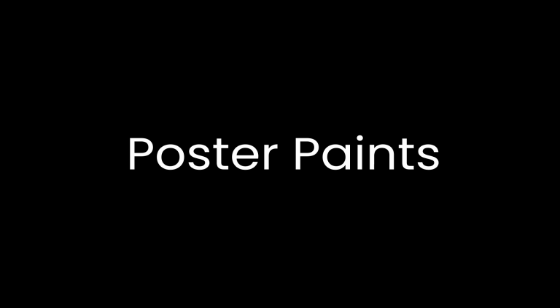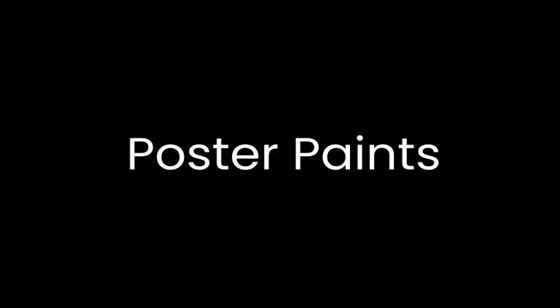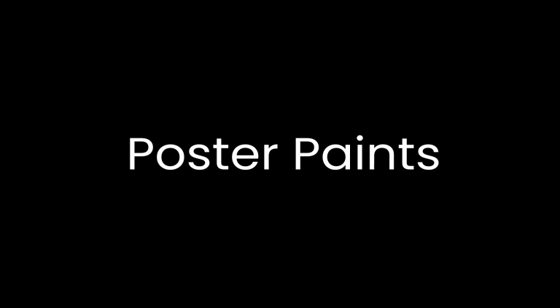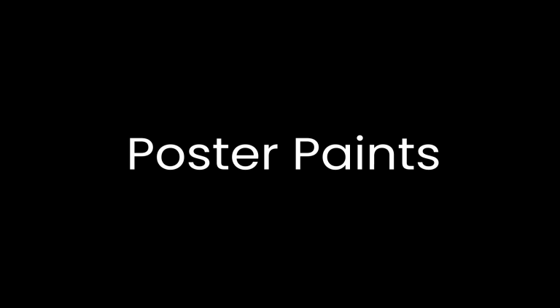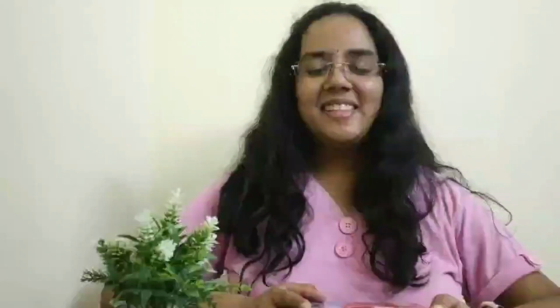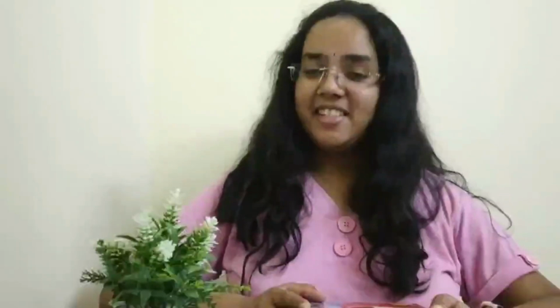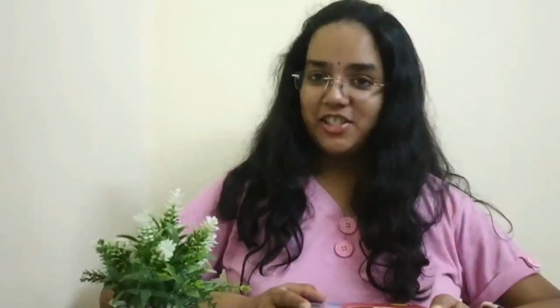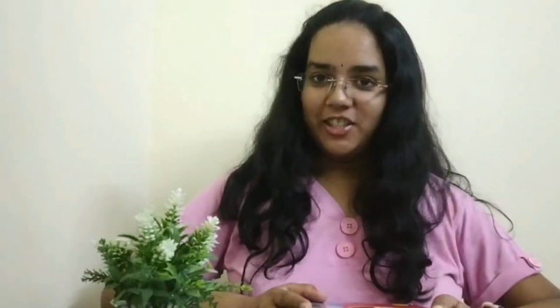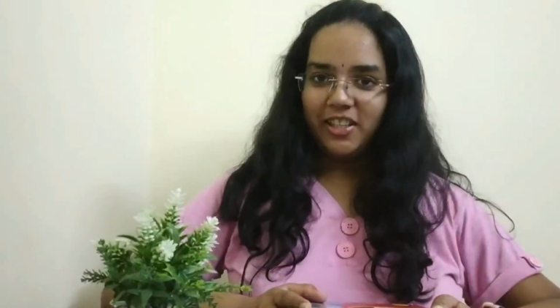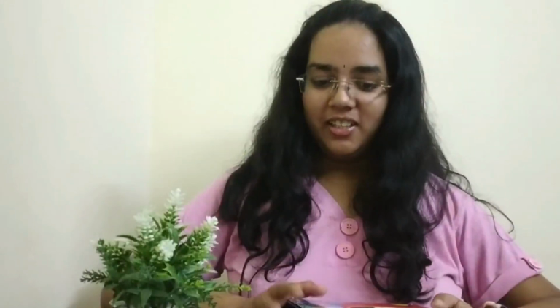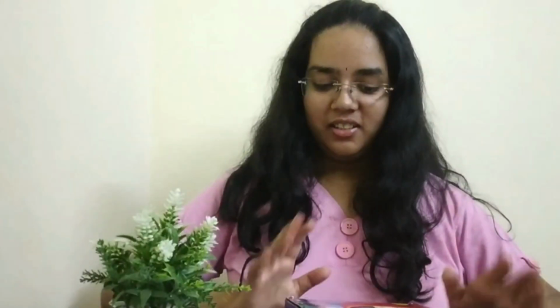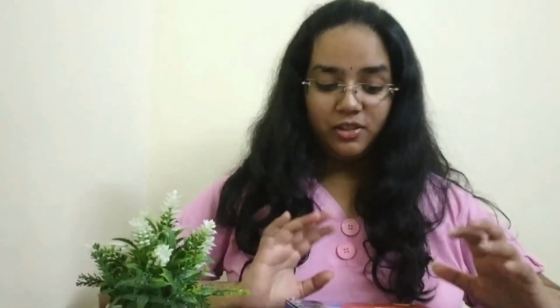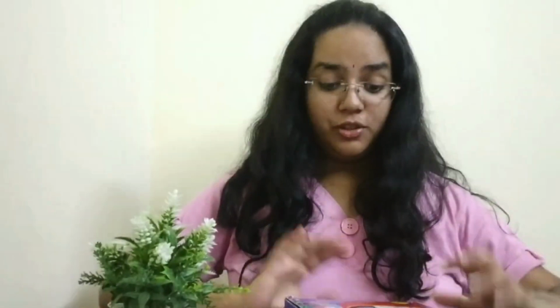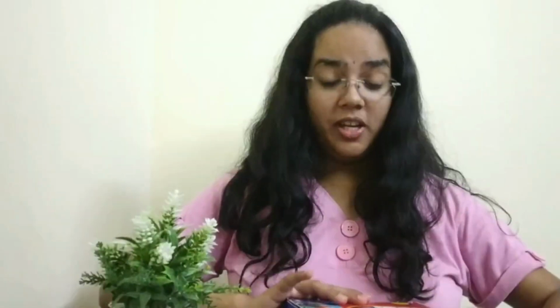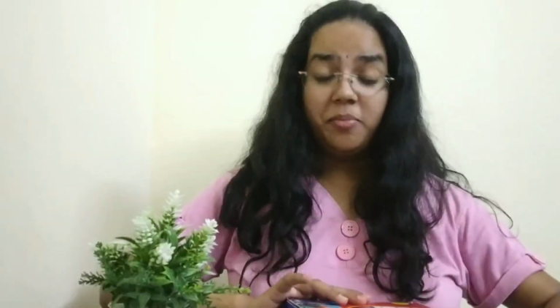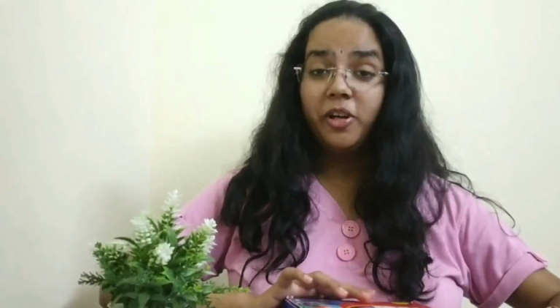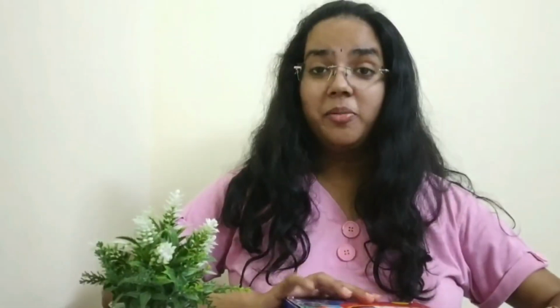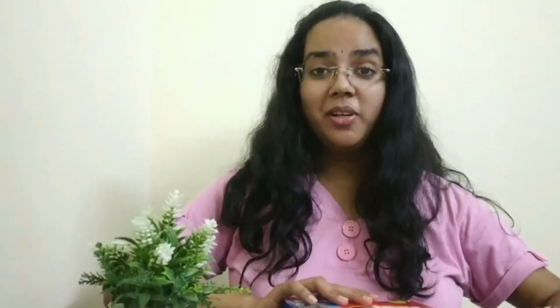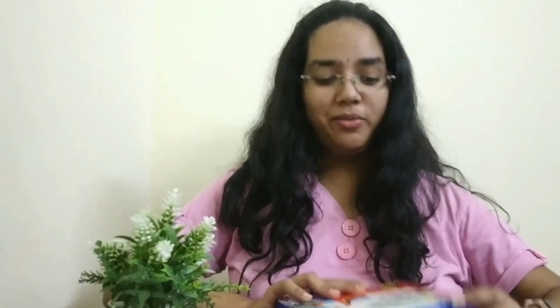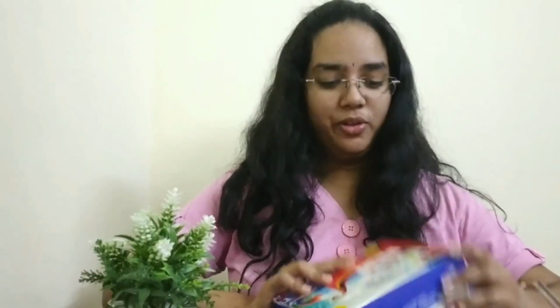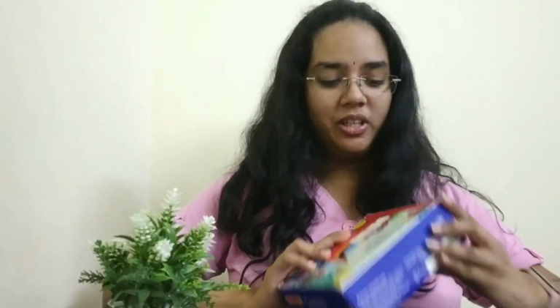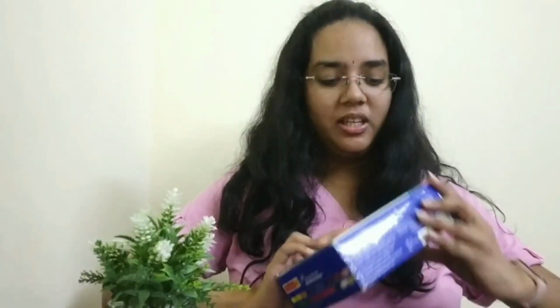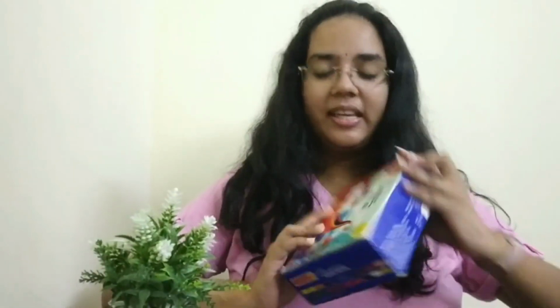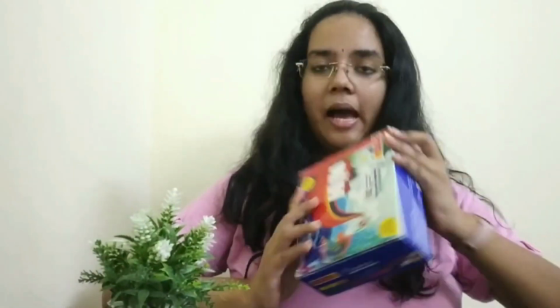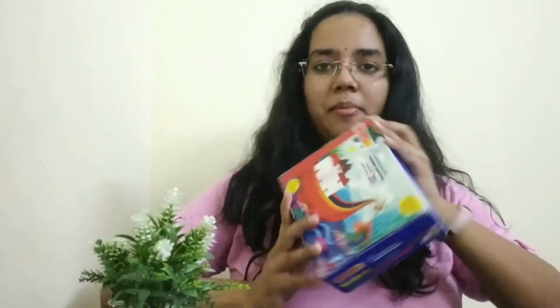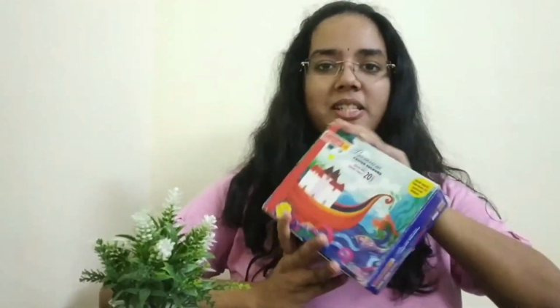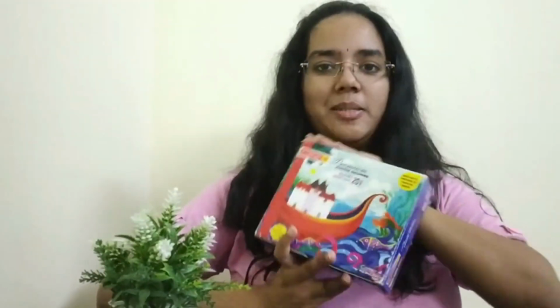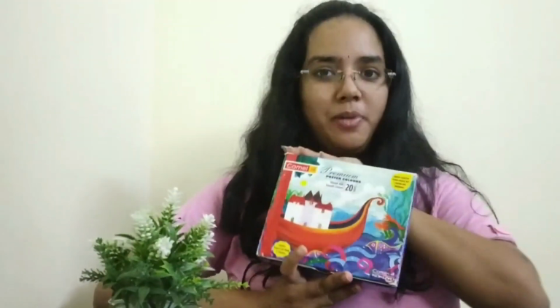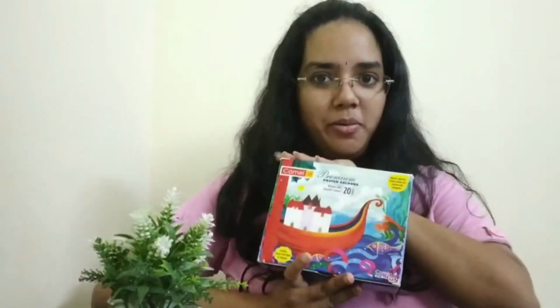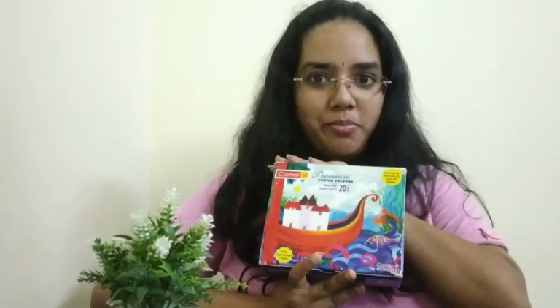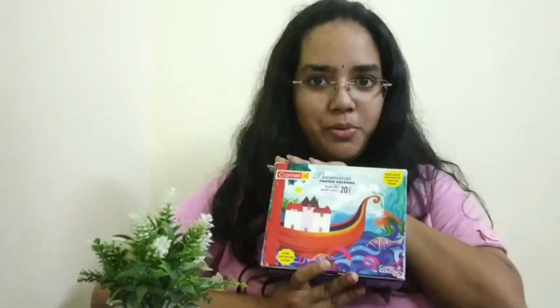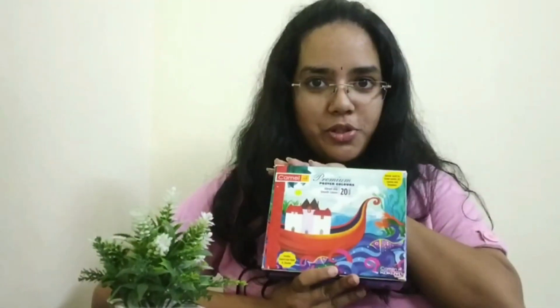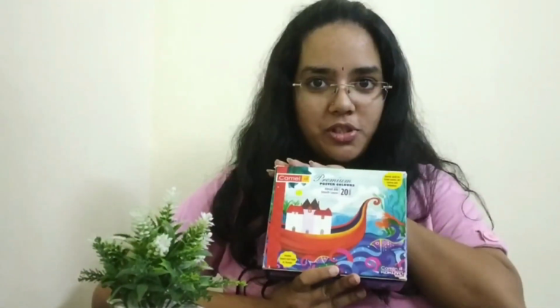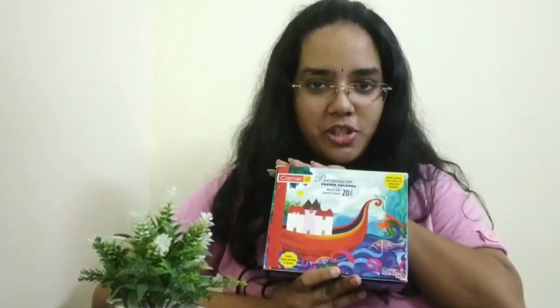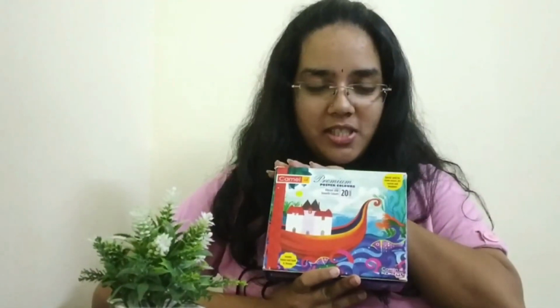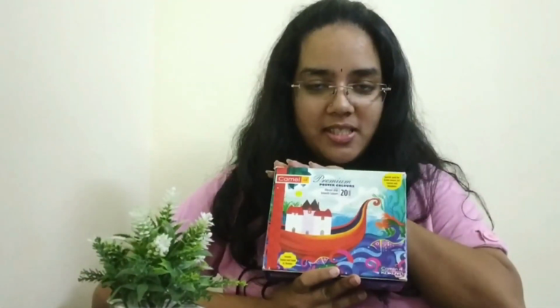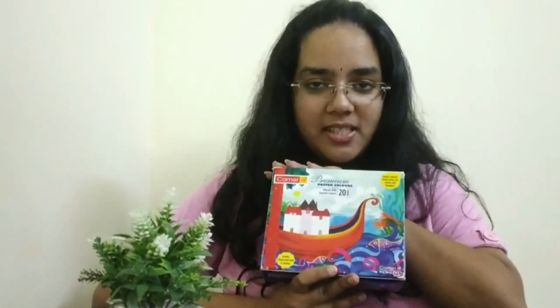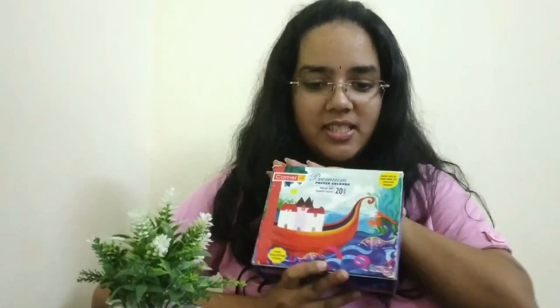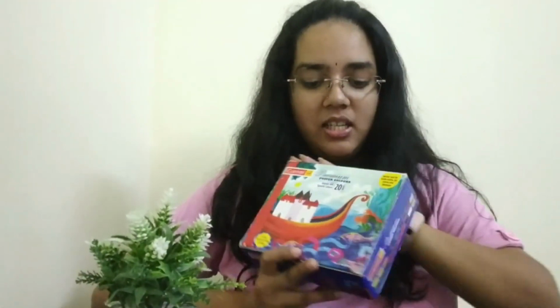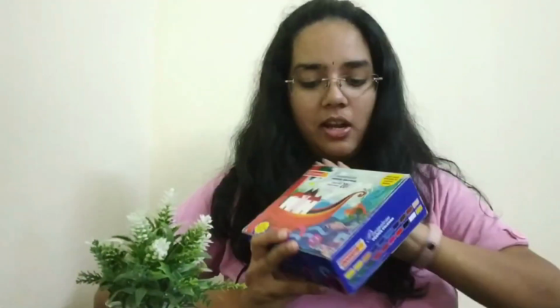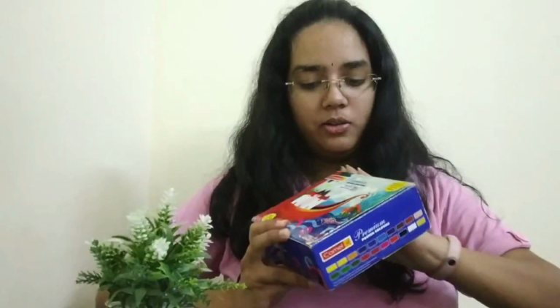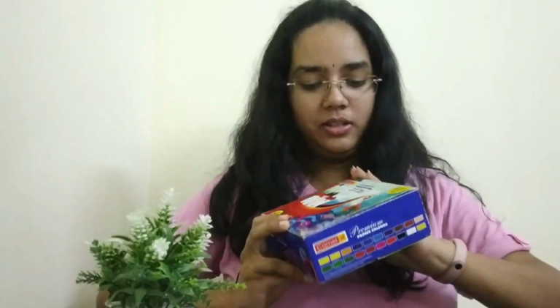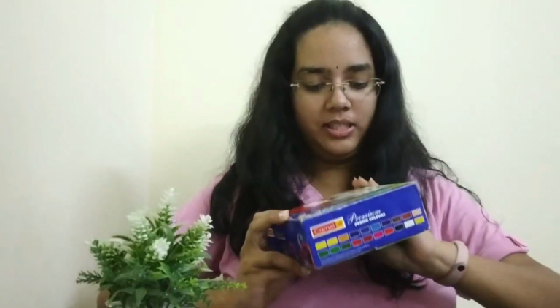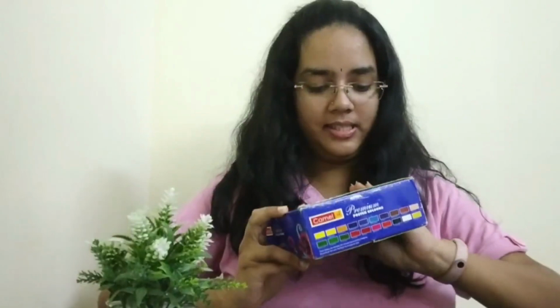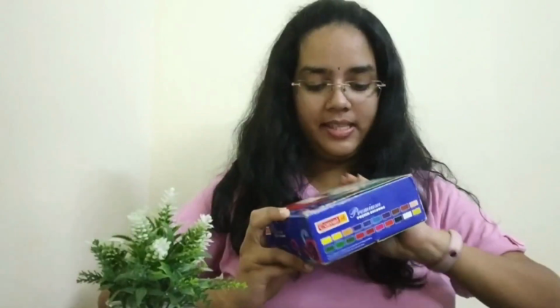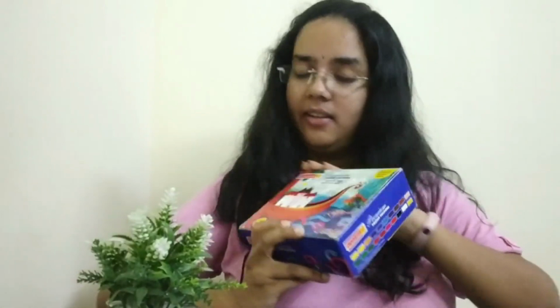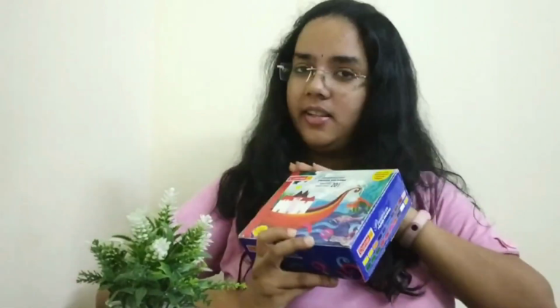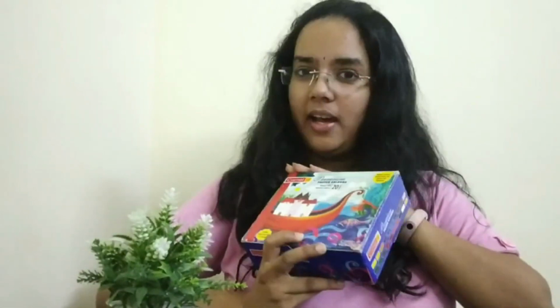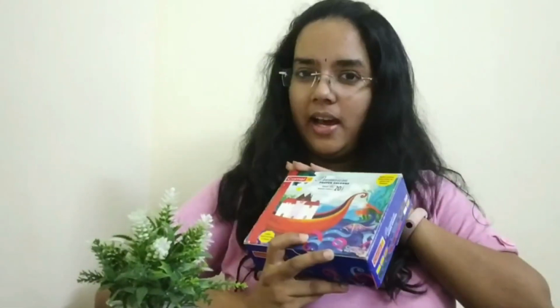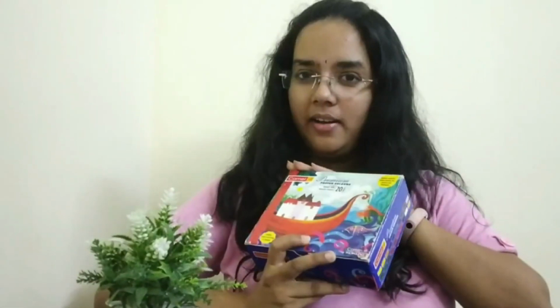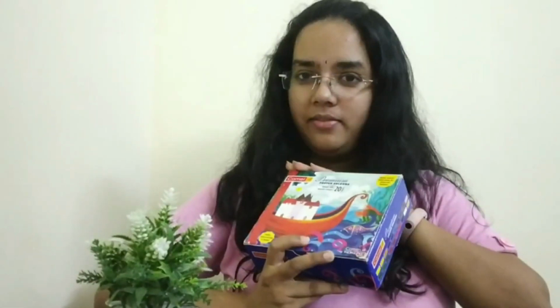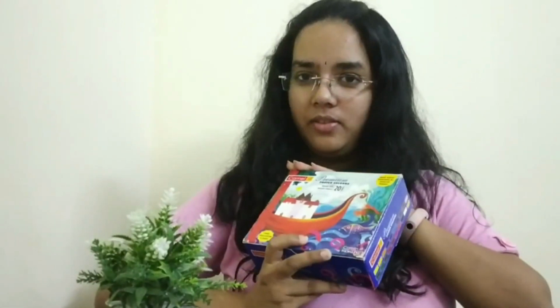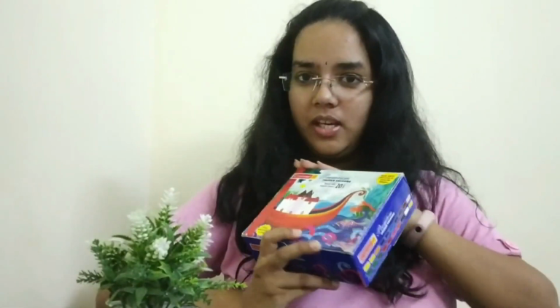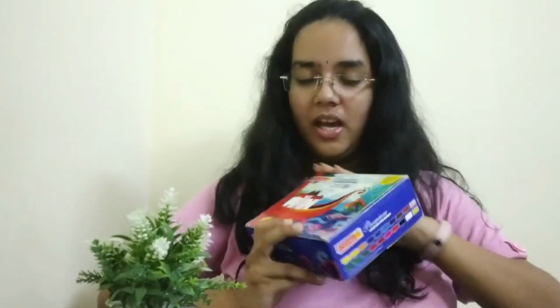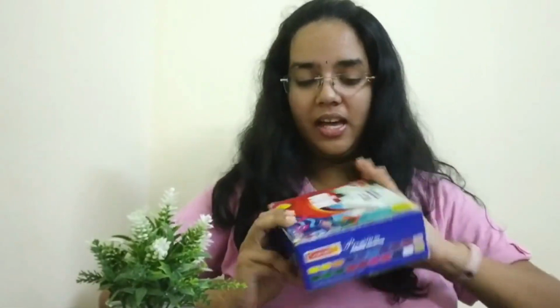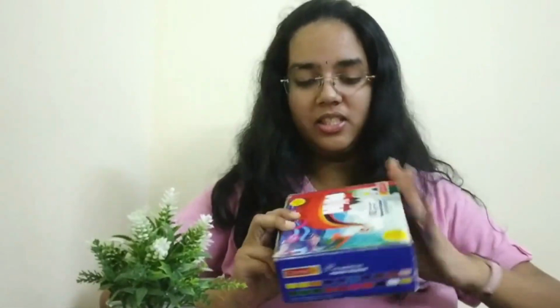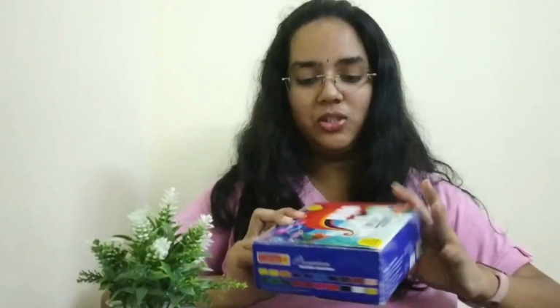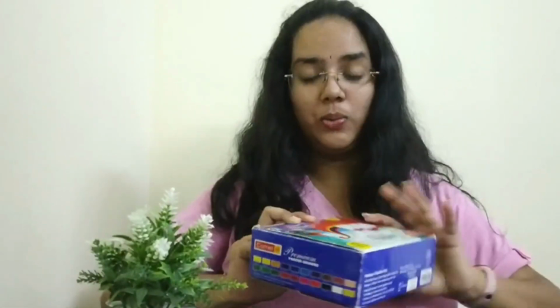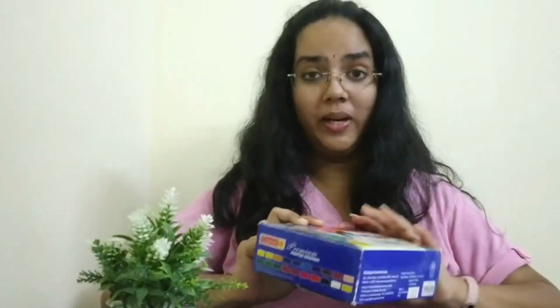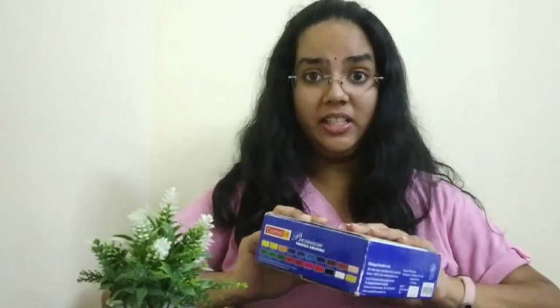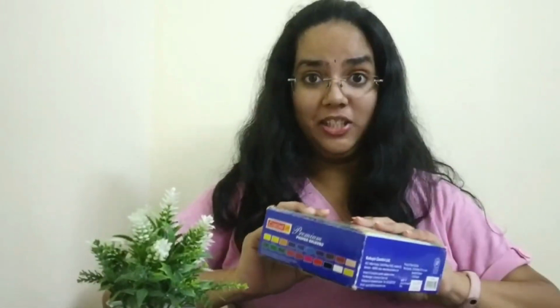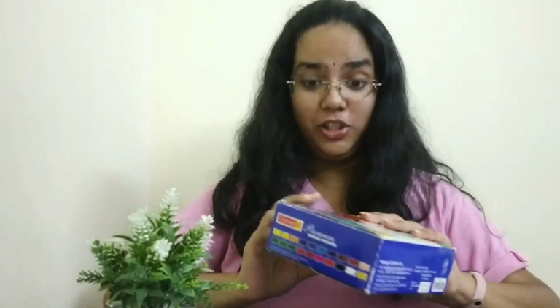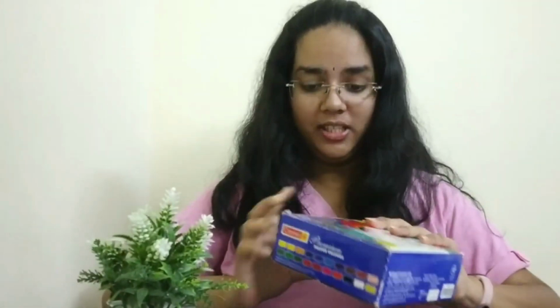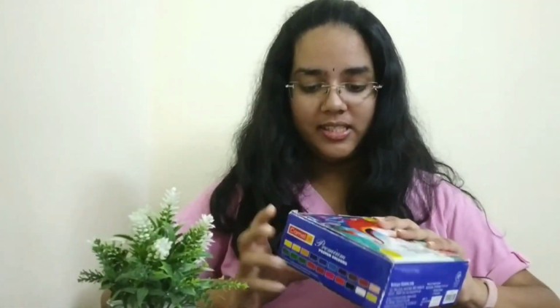This is JK. Today I'm going to be reviewing Camlyn's premium poster shades. Now this set that I have has 20 shades.